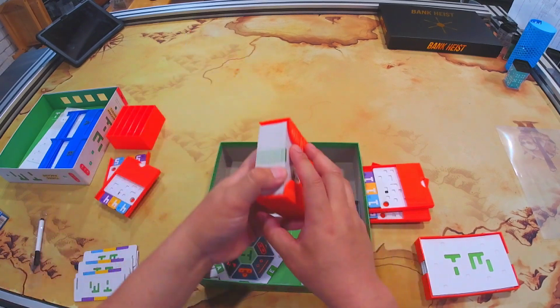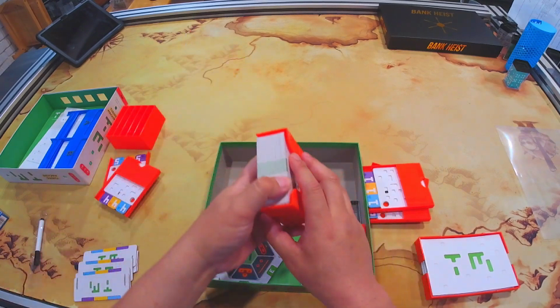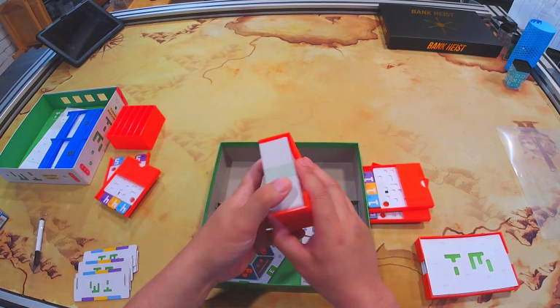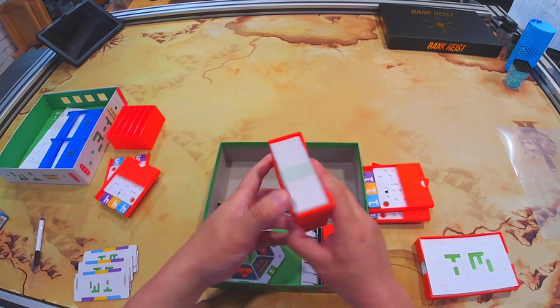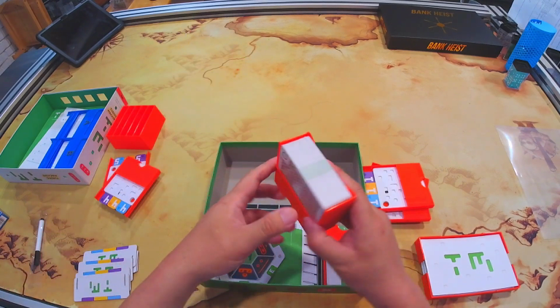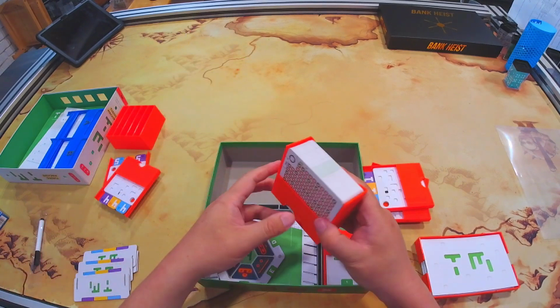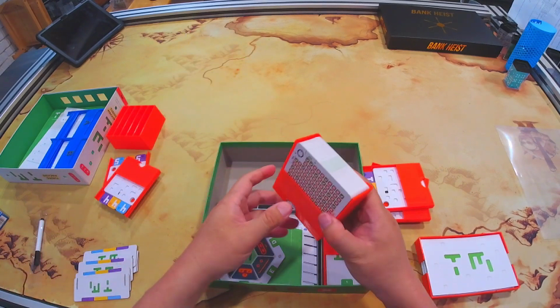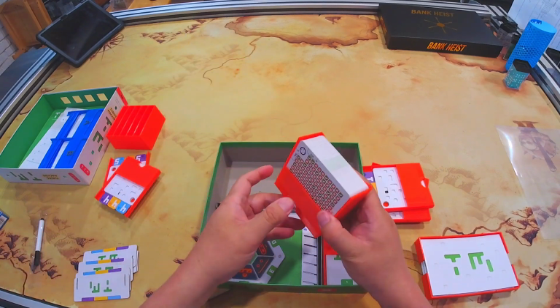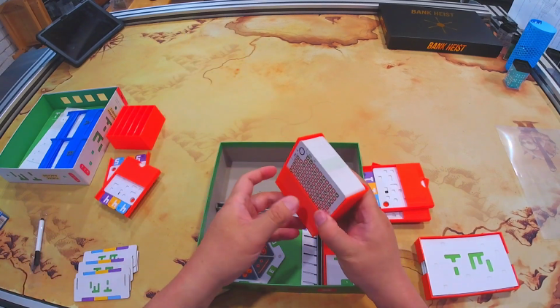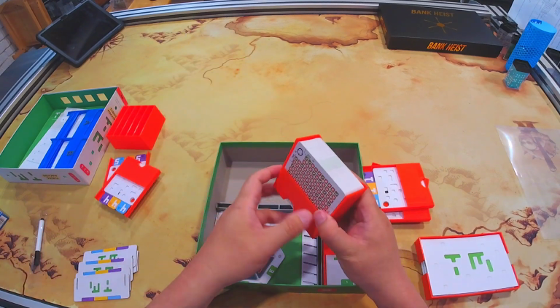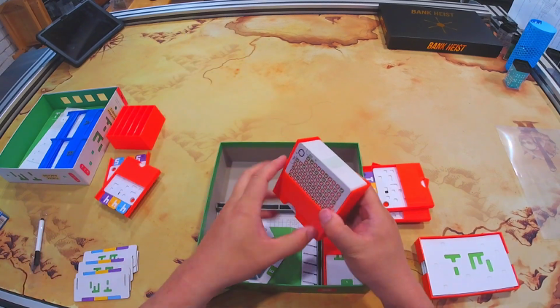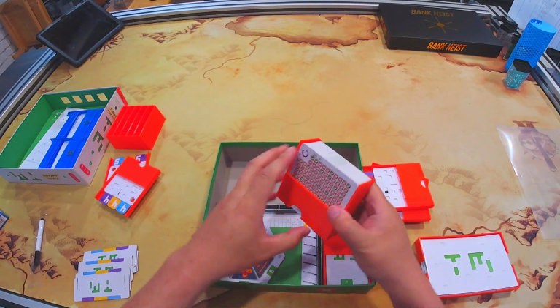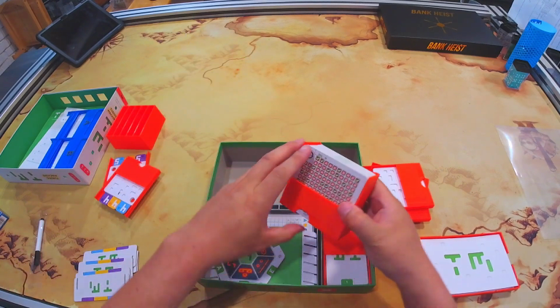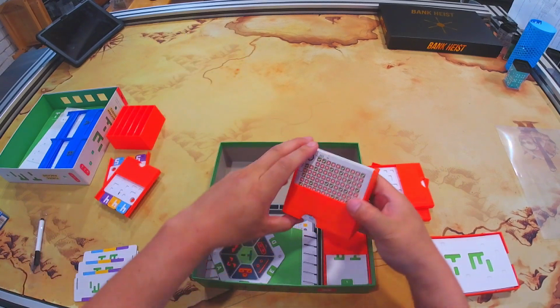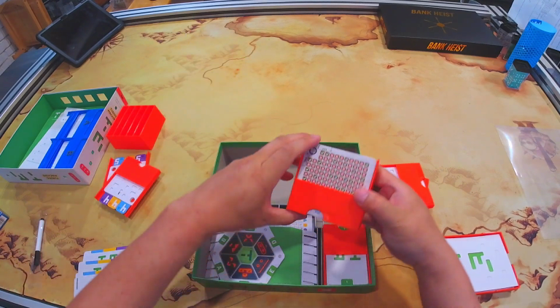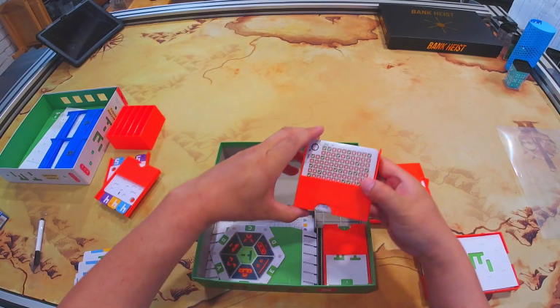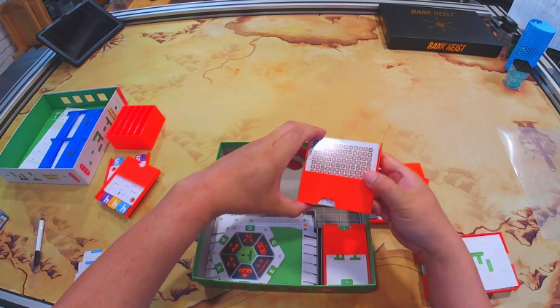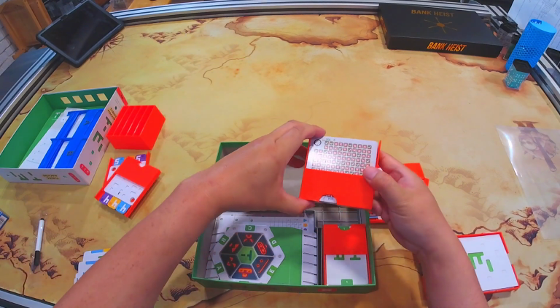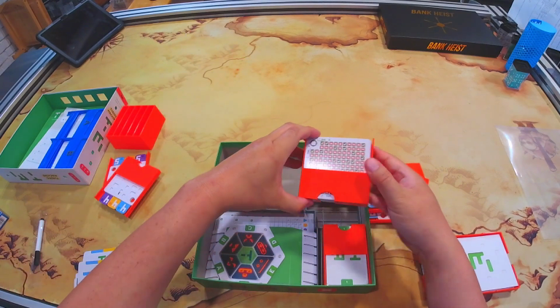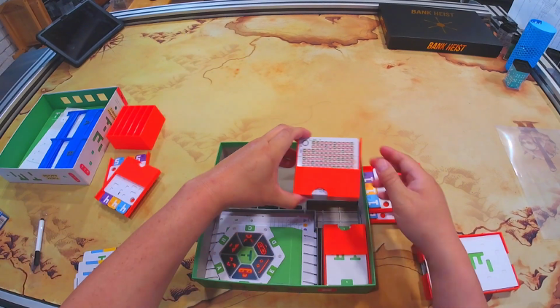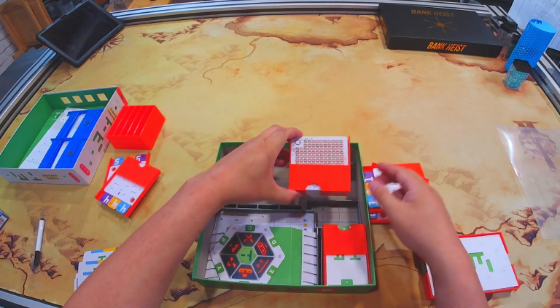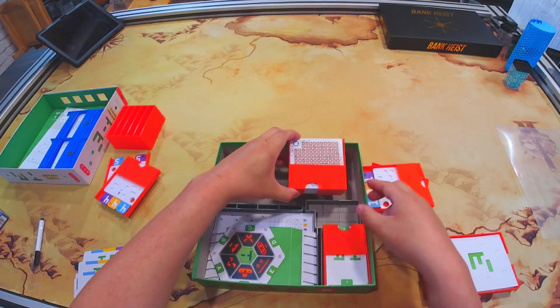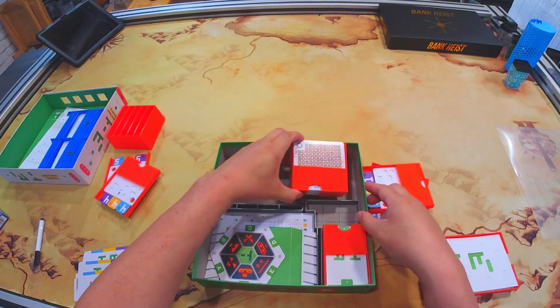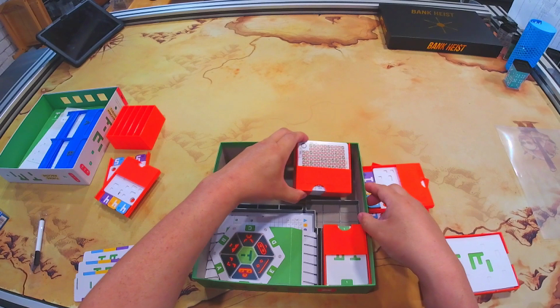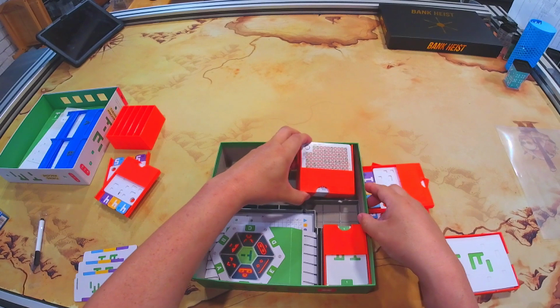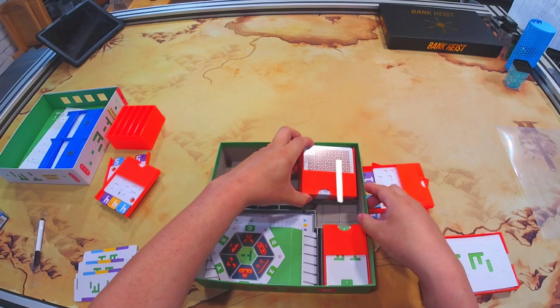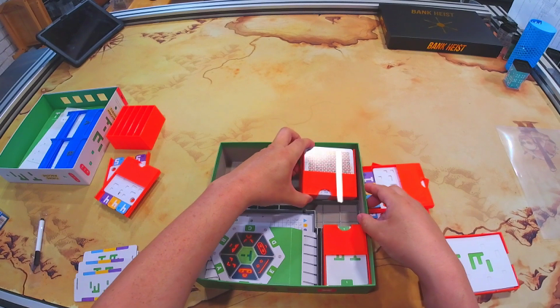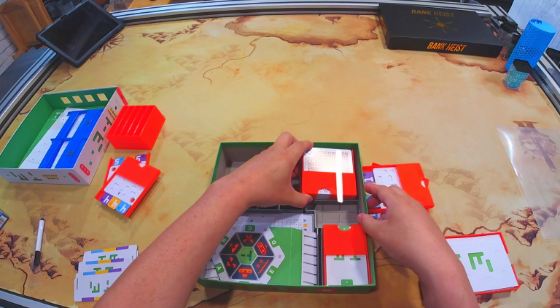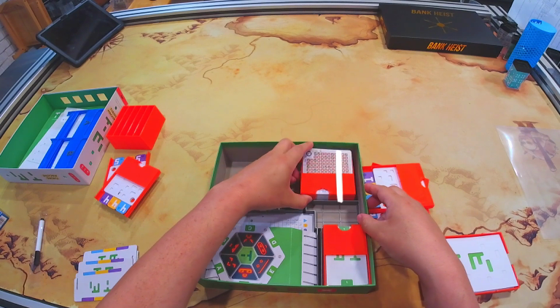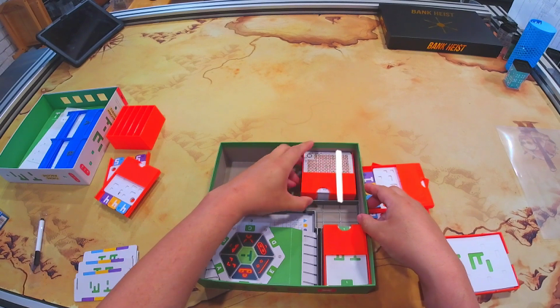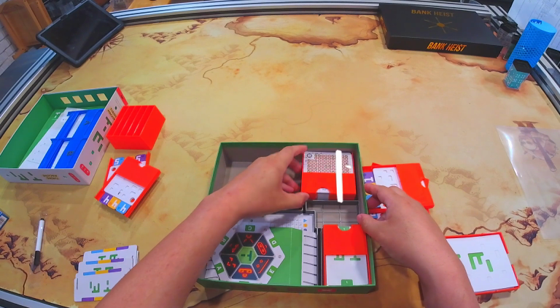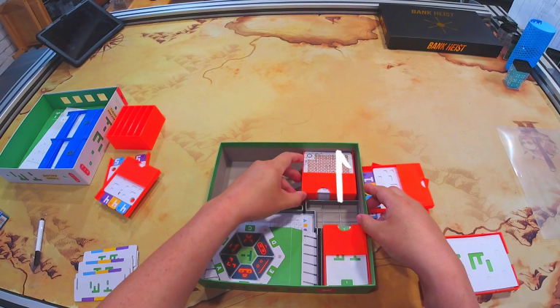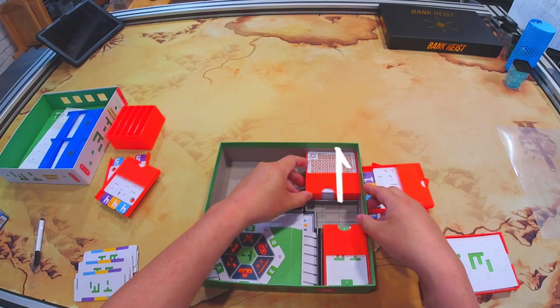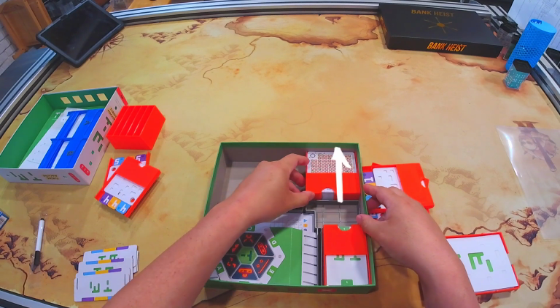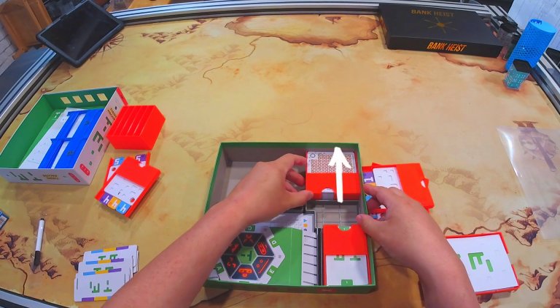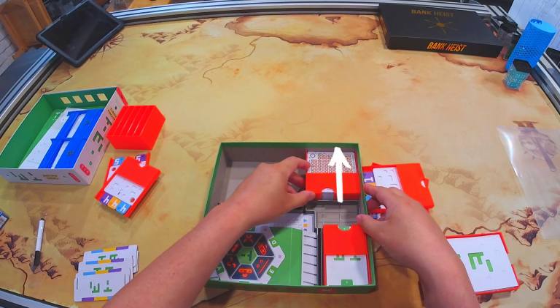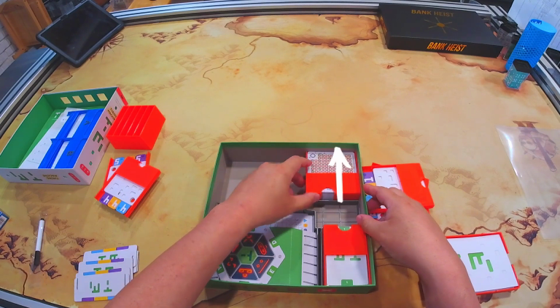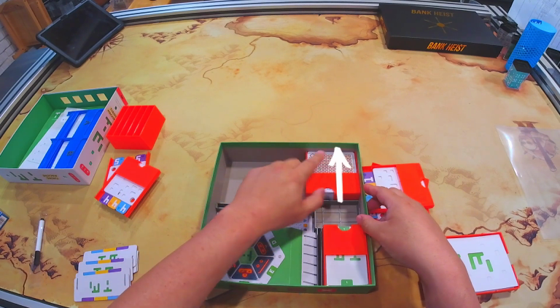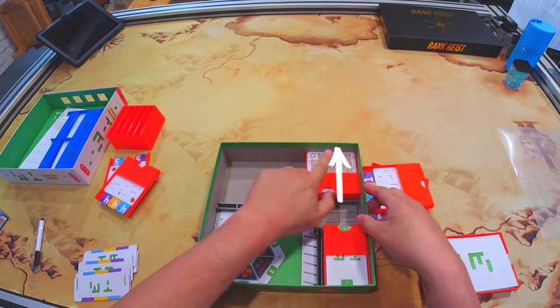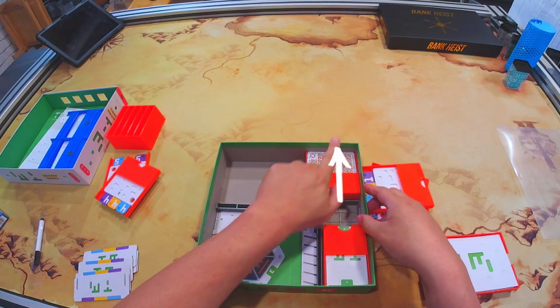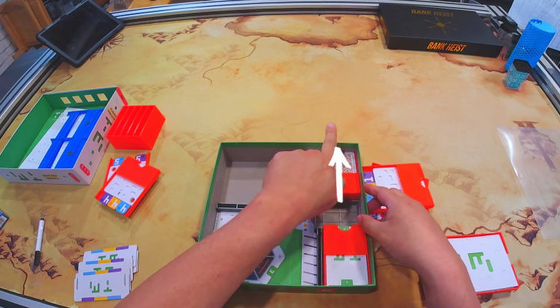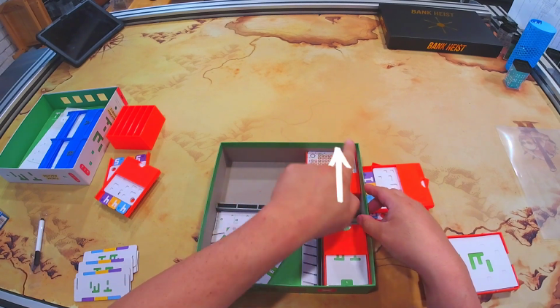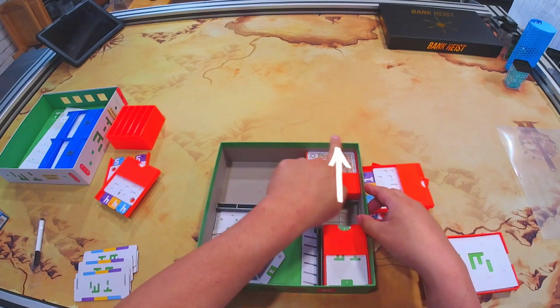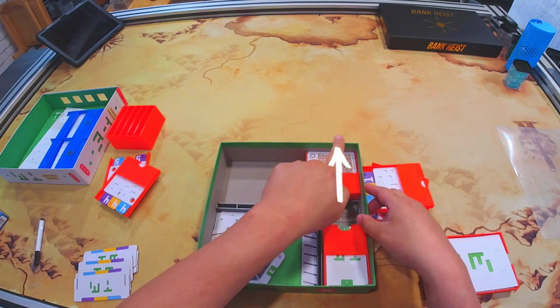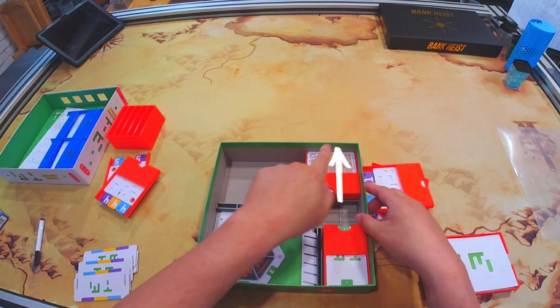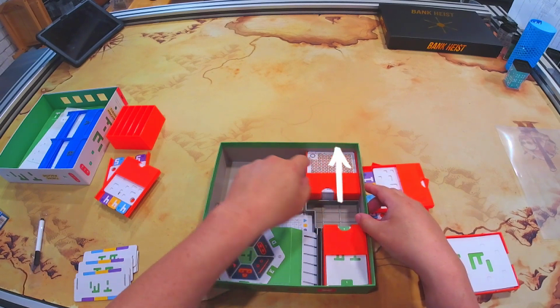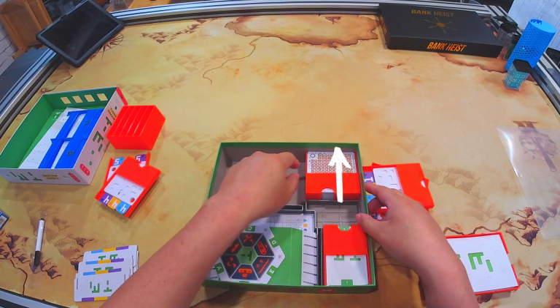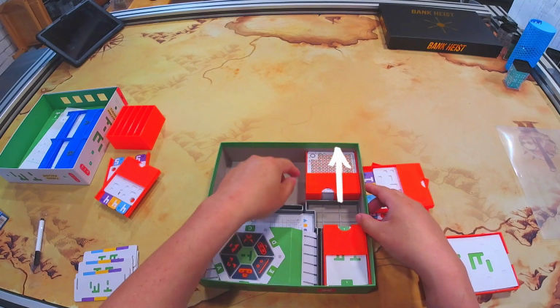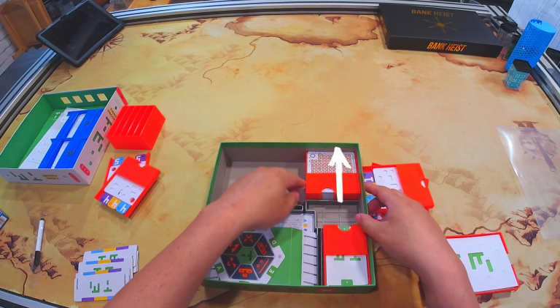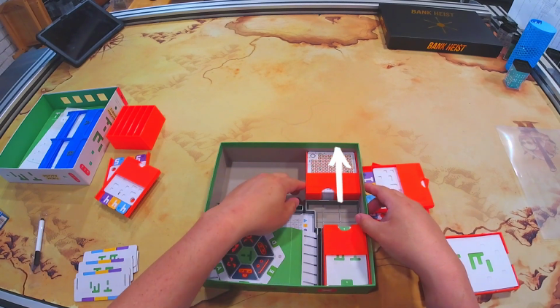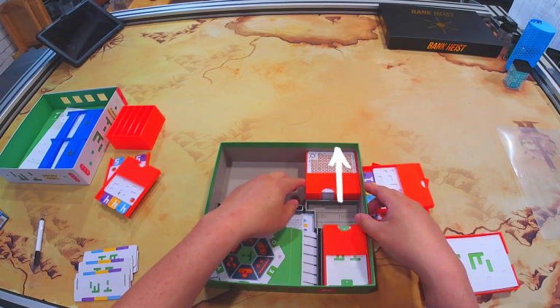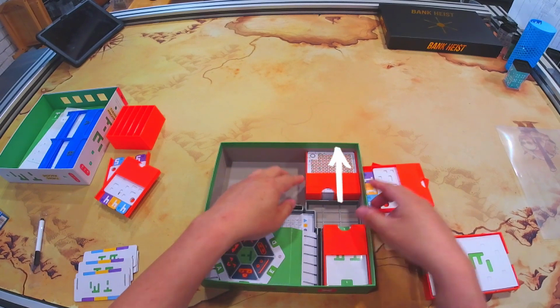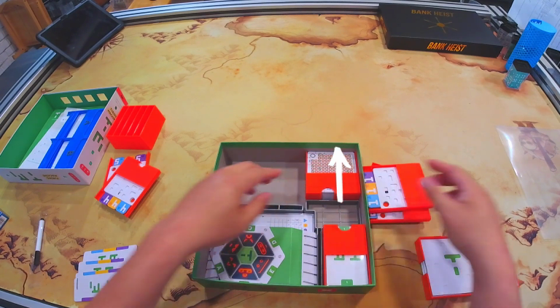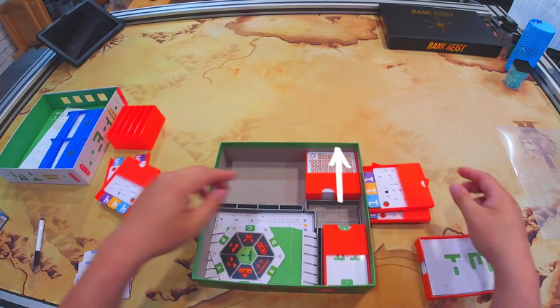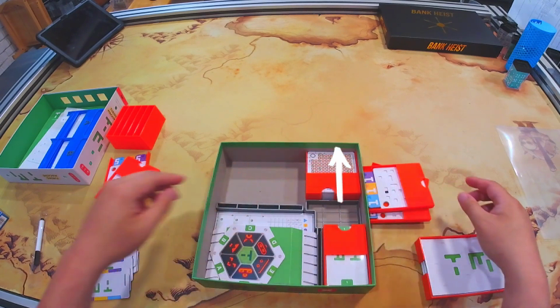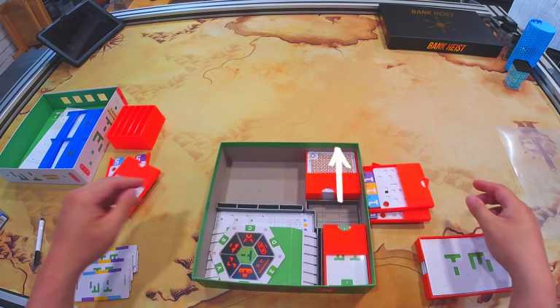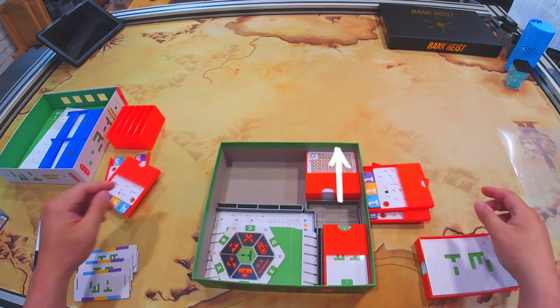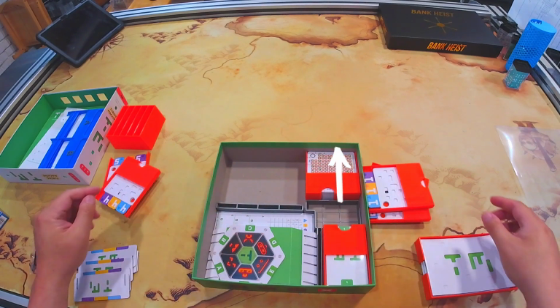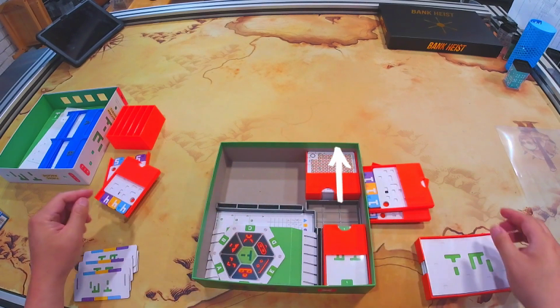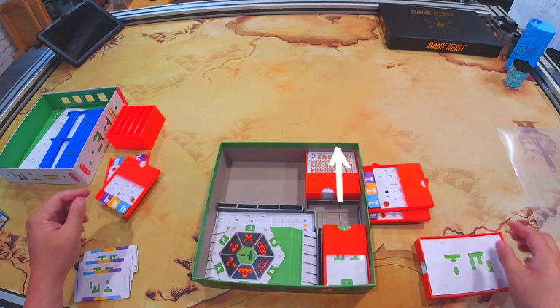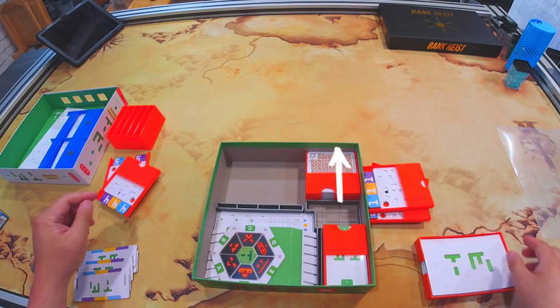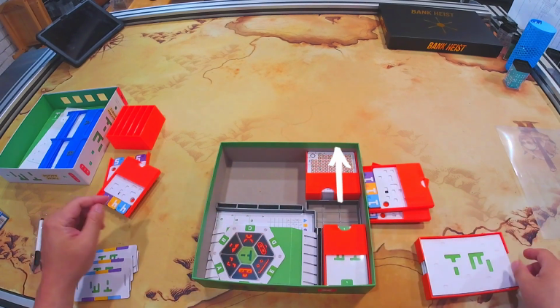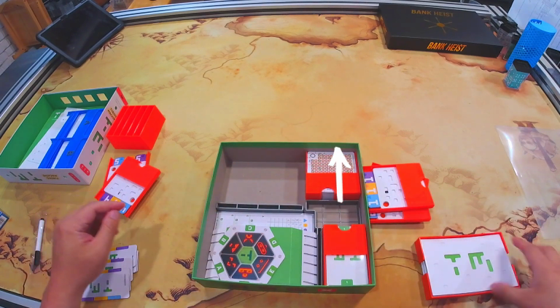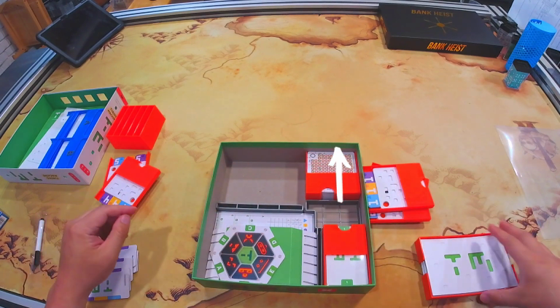Here are the verification cards. Put them this way, against the box so that they don't slide out.